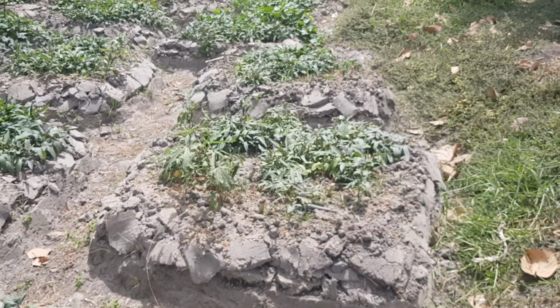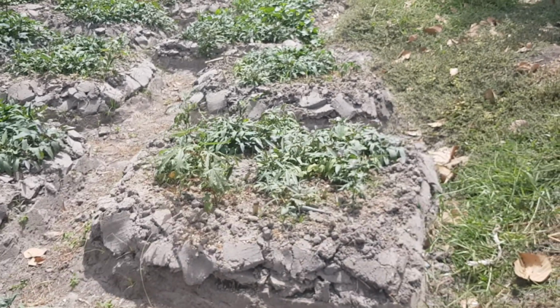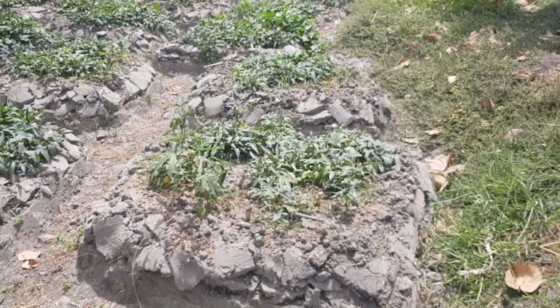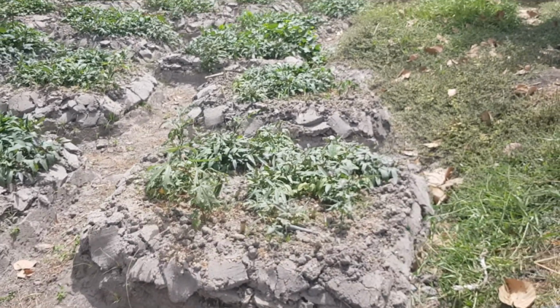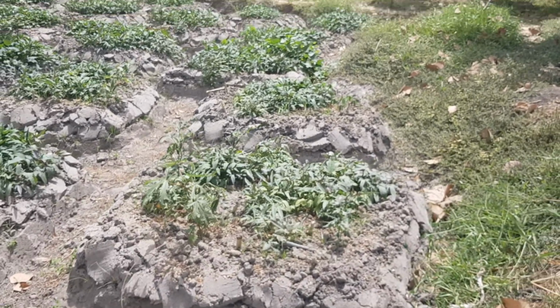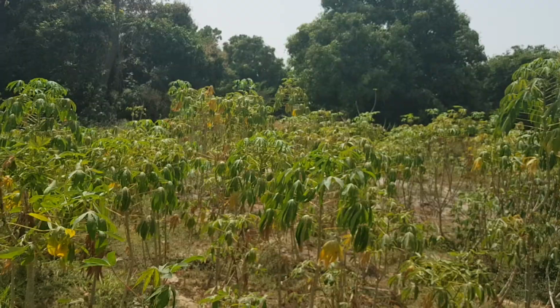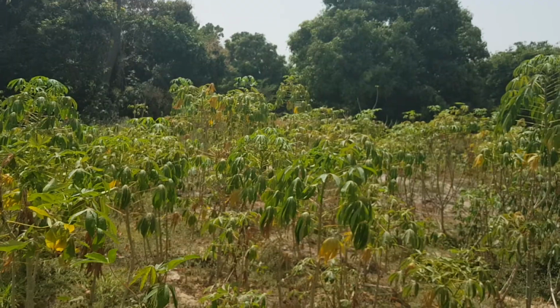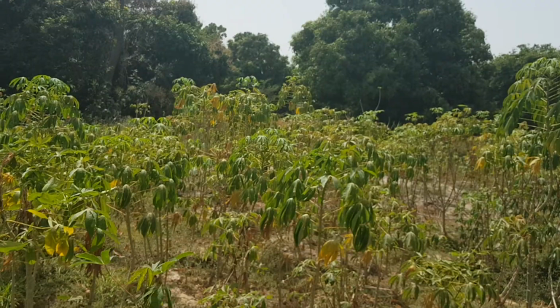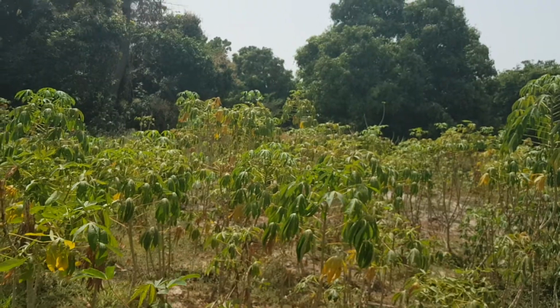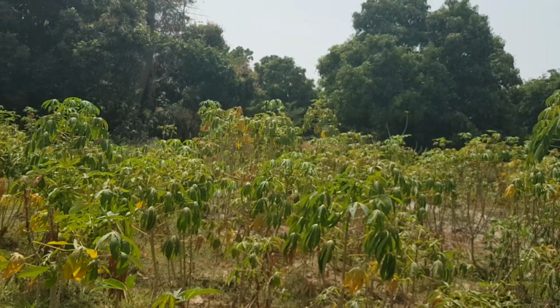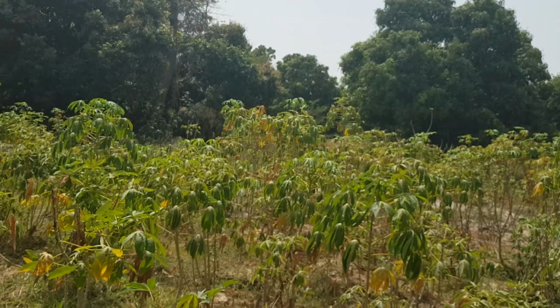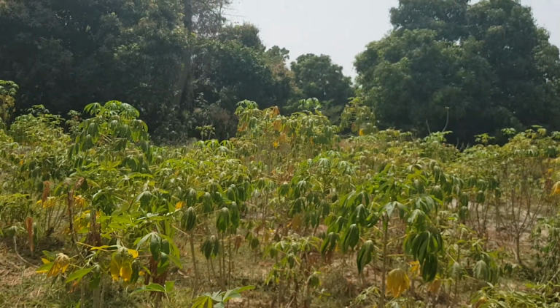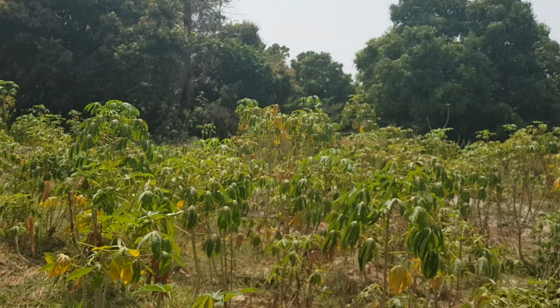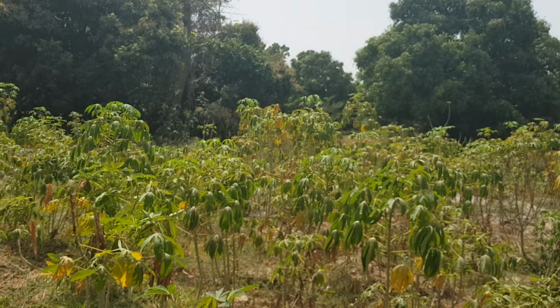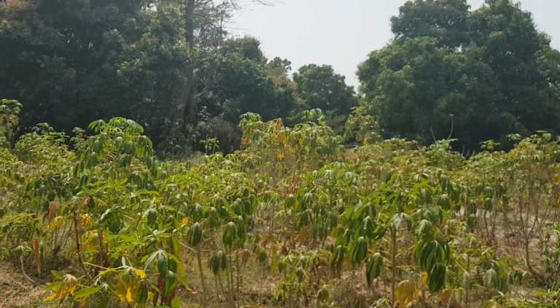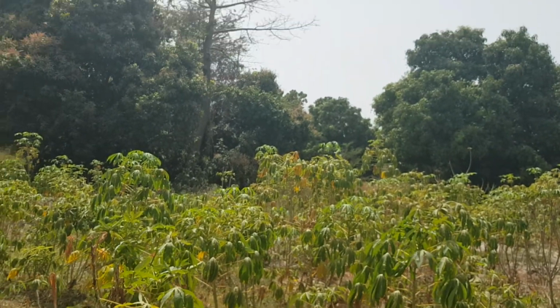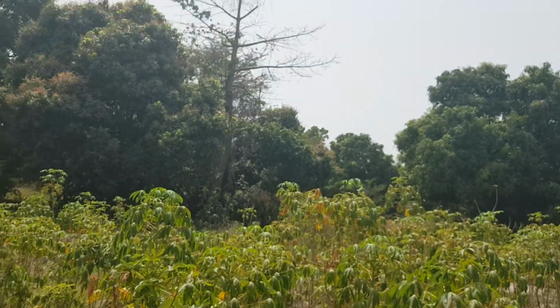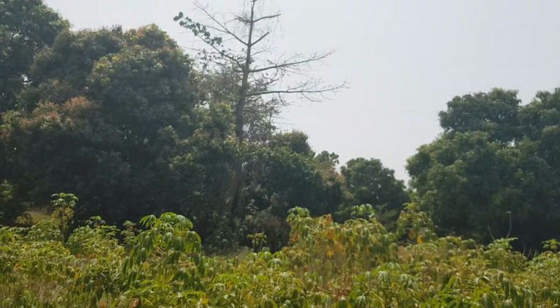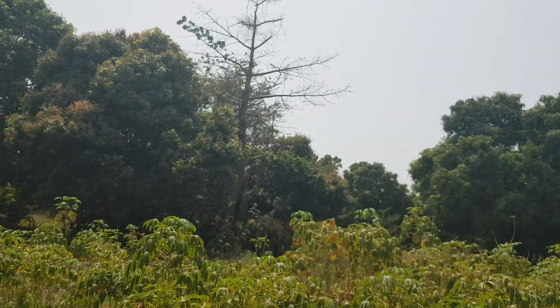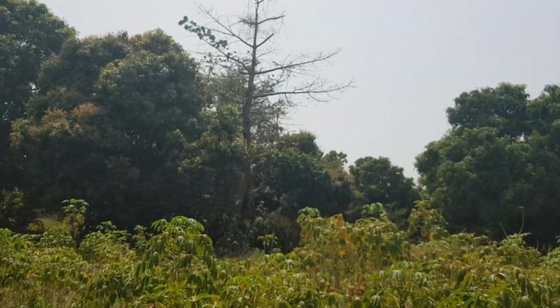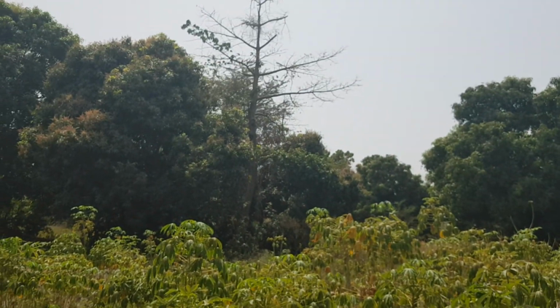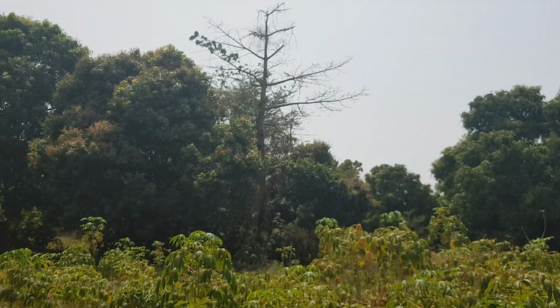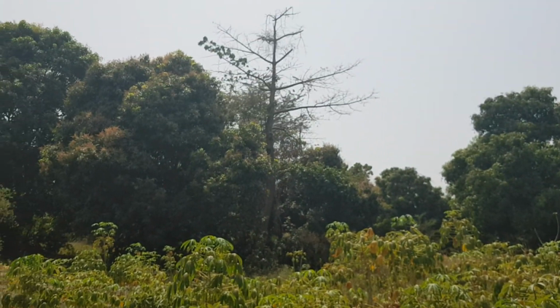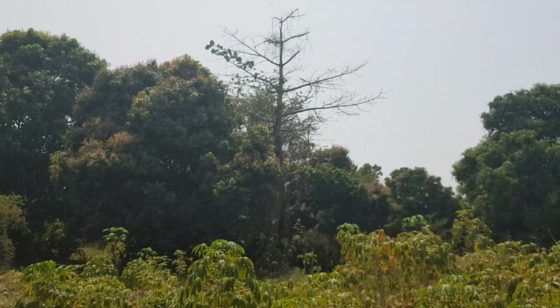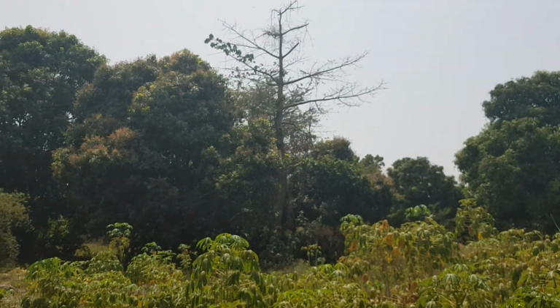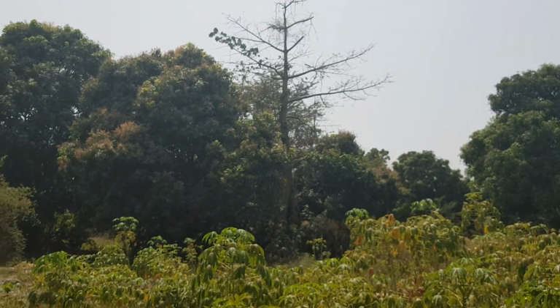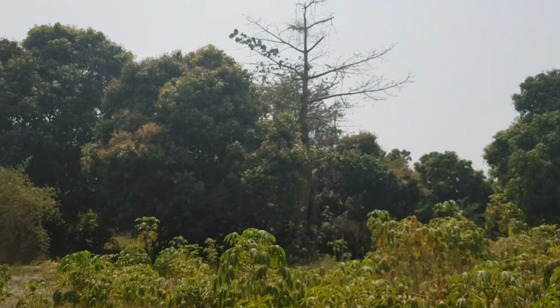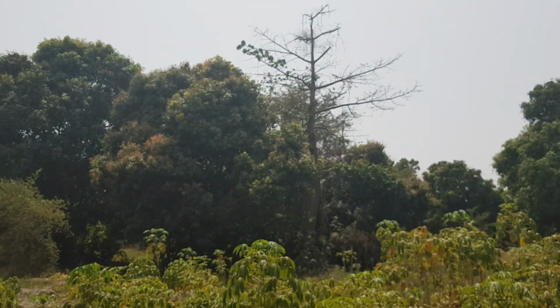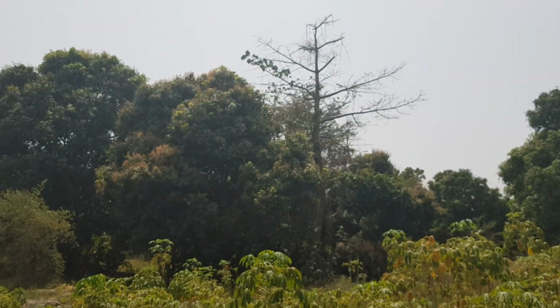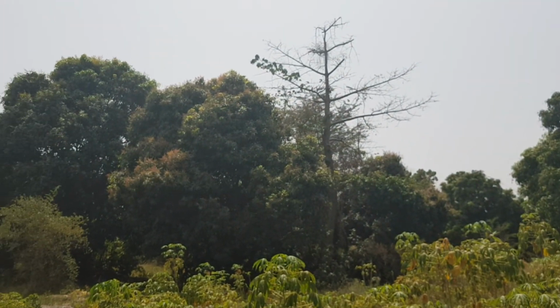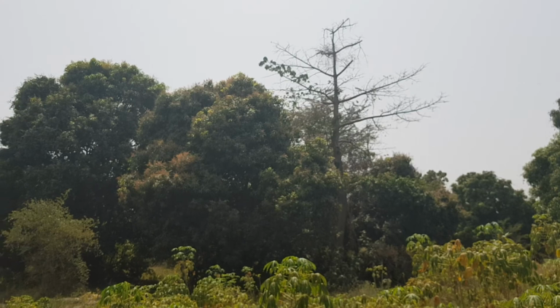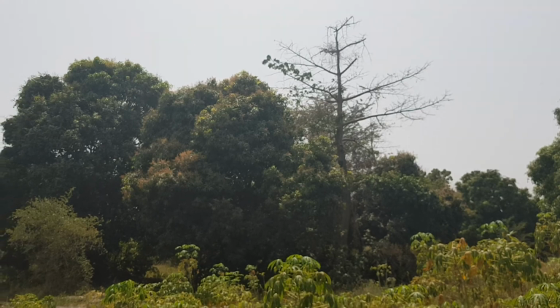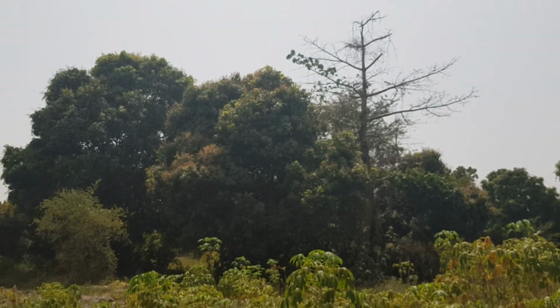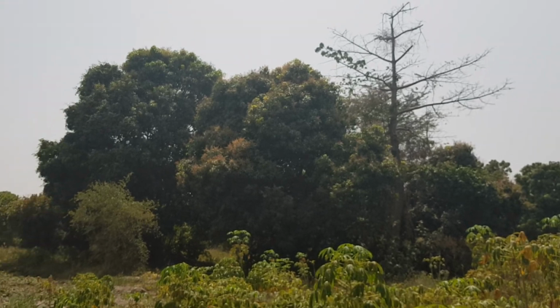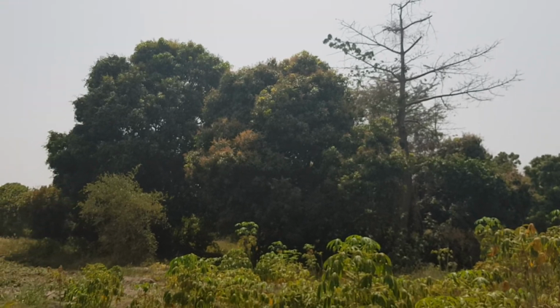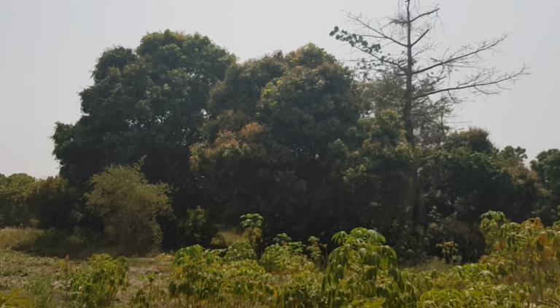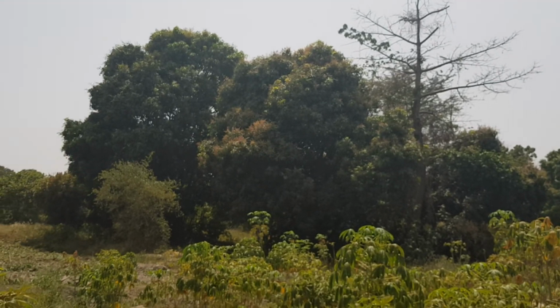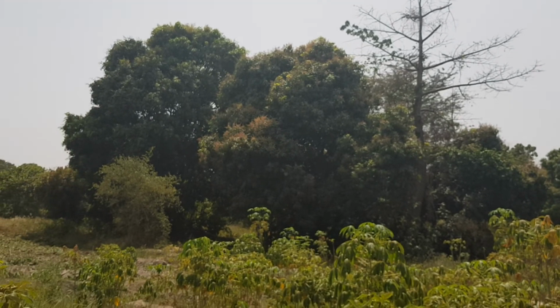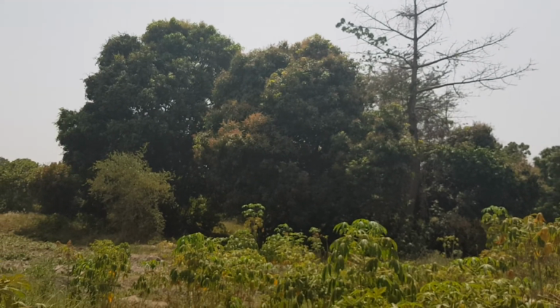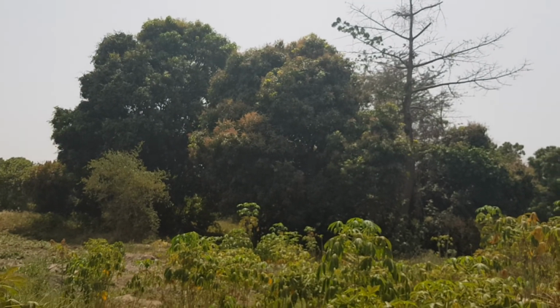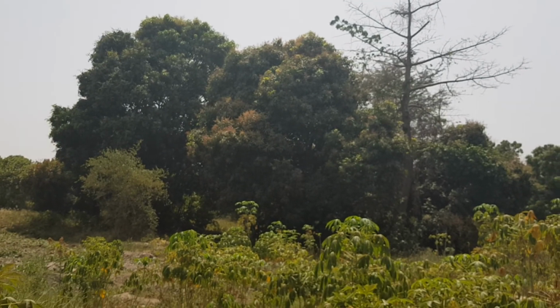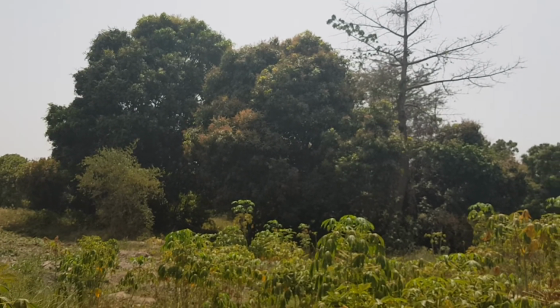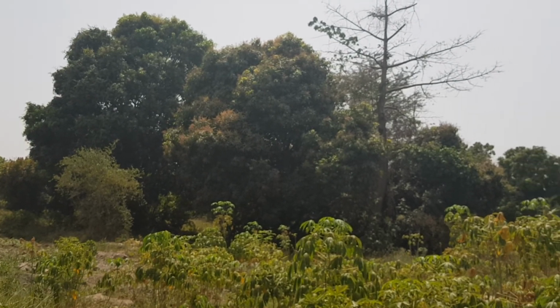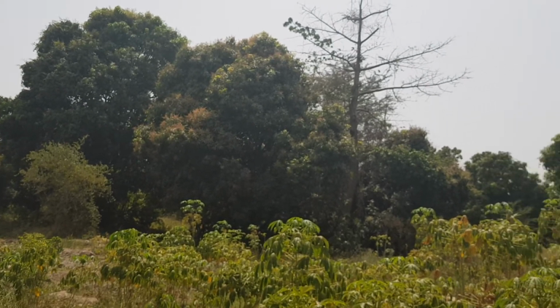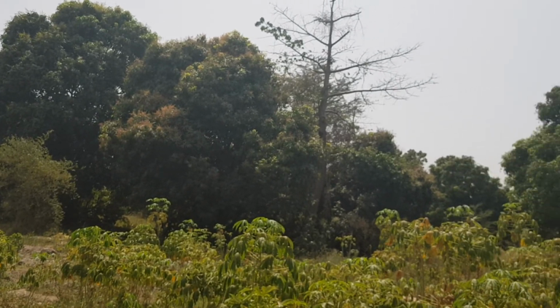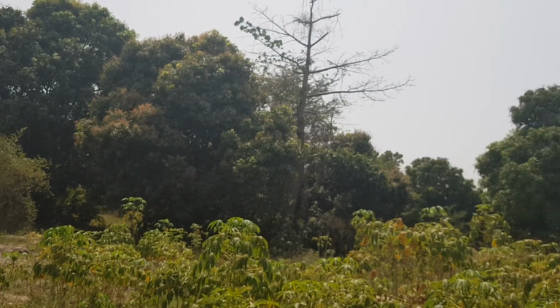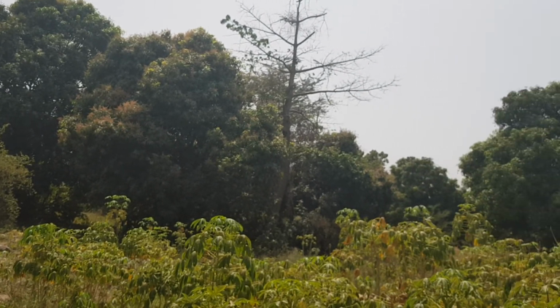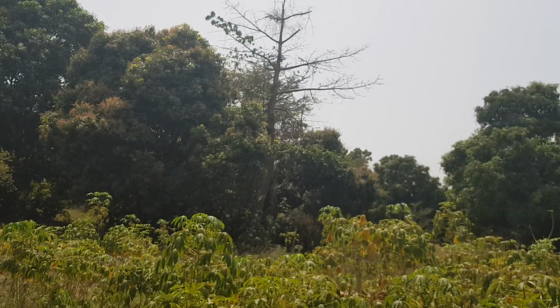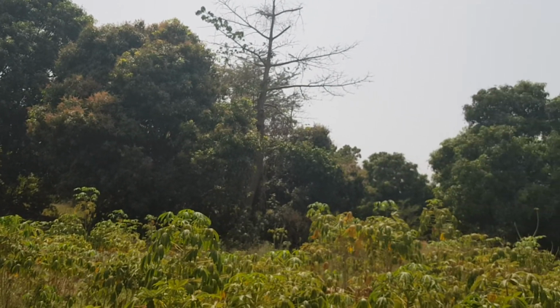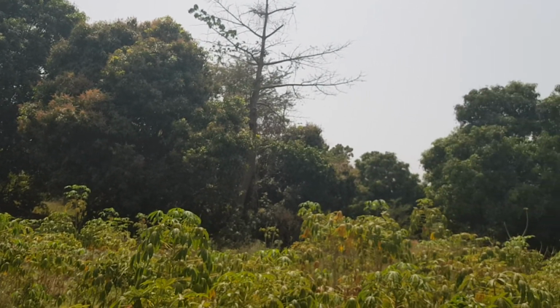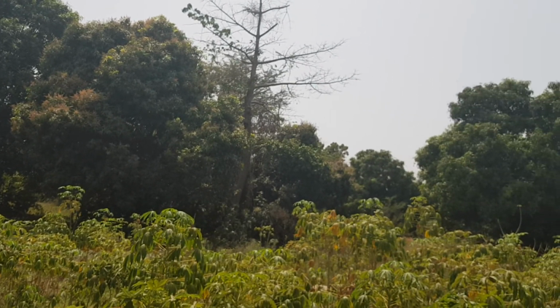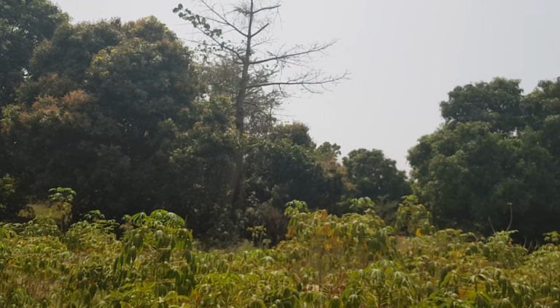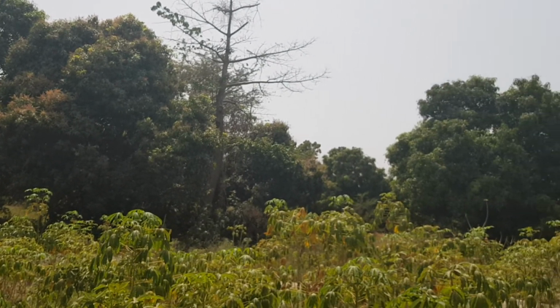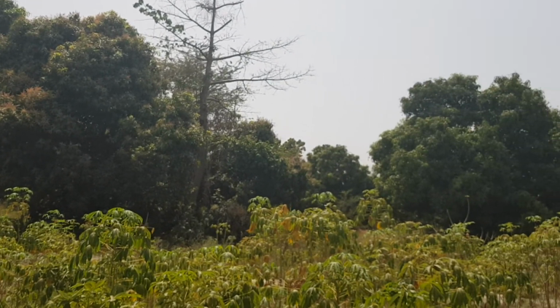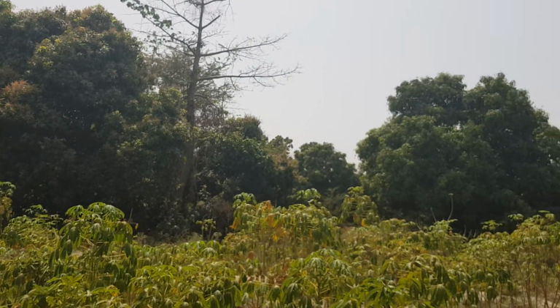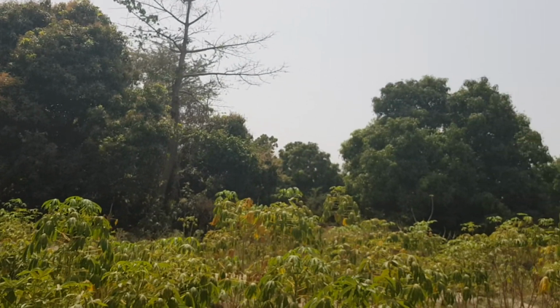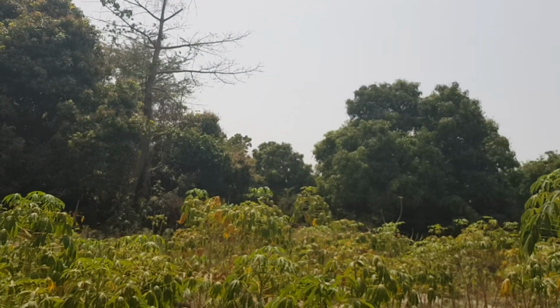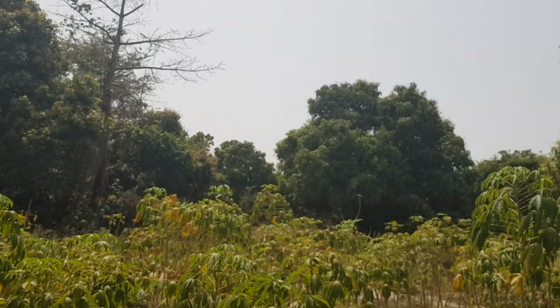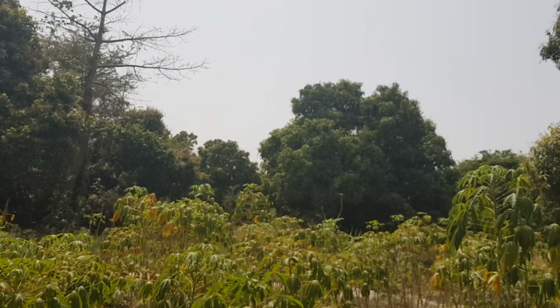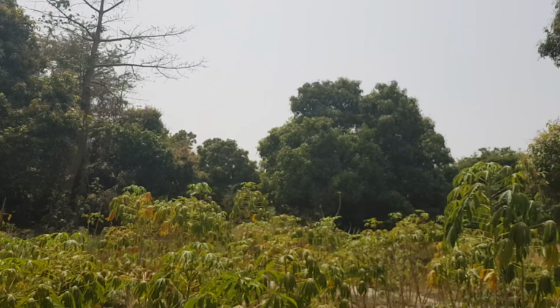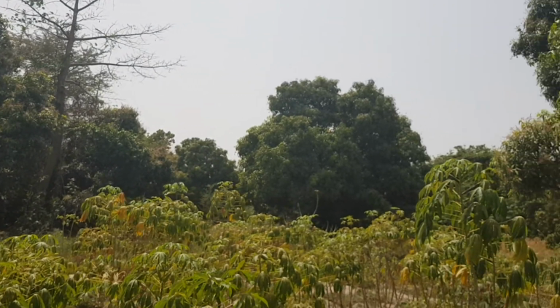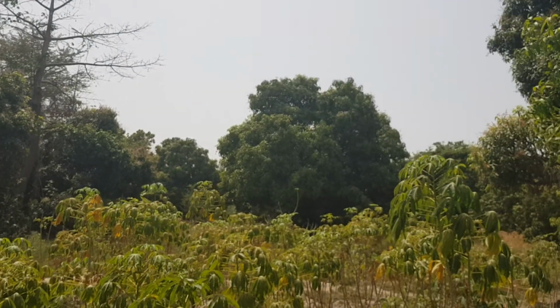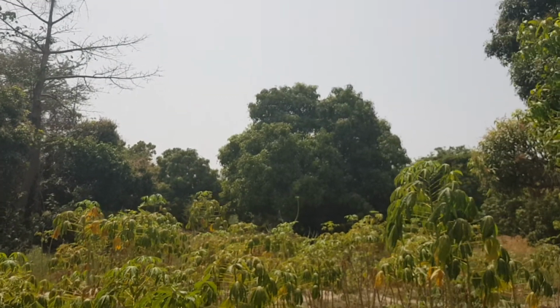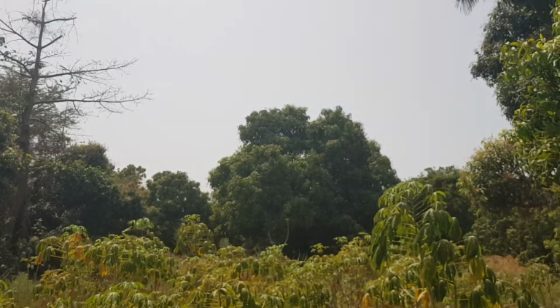Here you go — all these mango trees, three of them, with lots of mangoes on them.